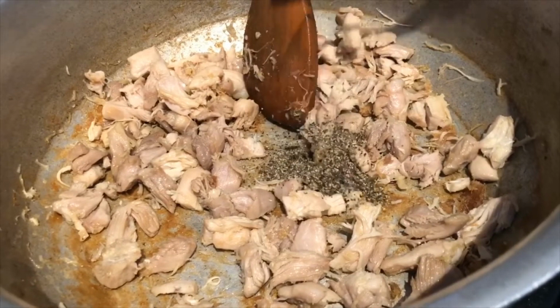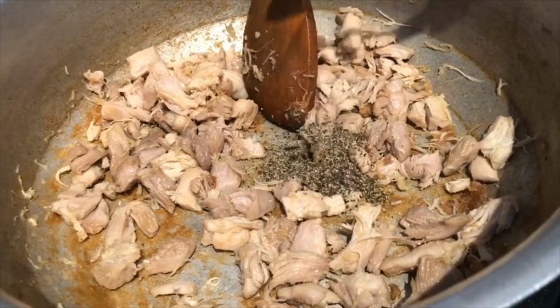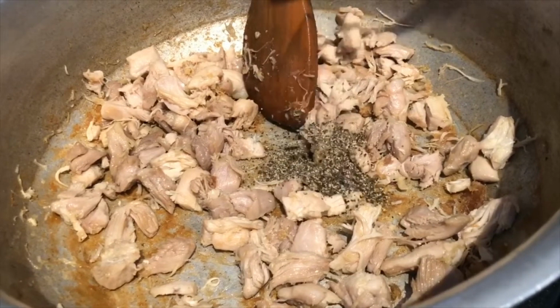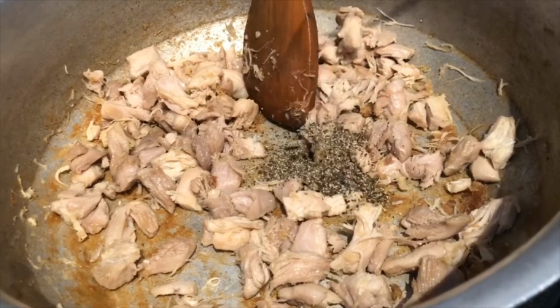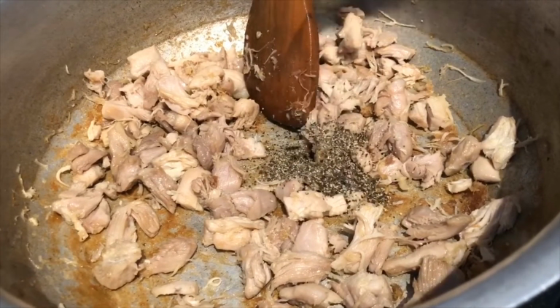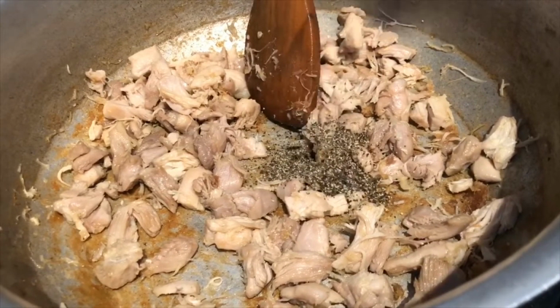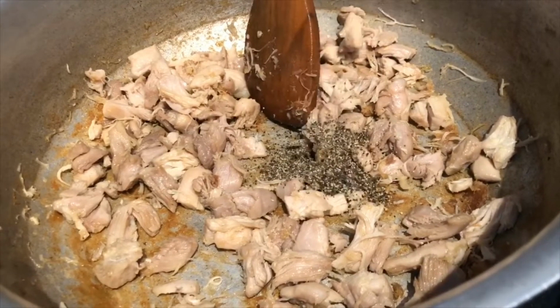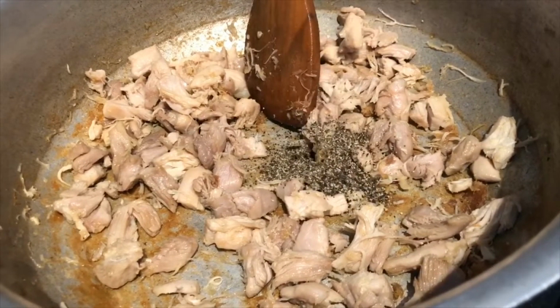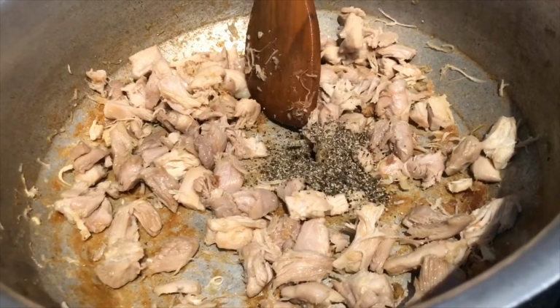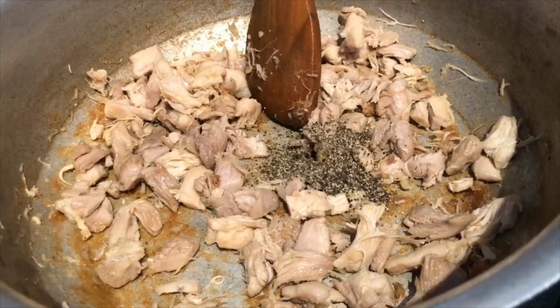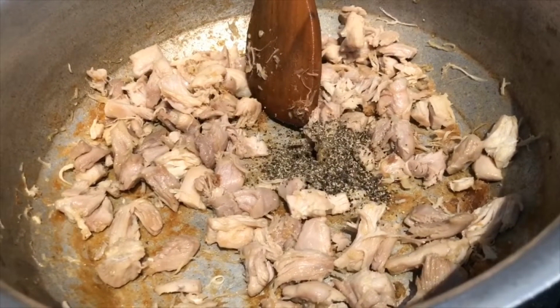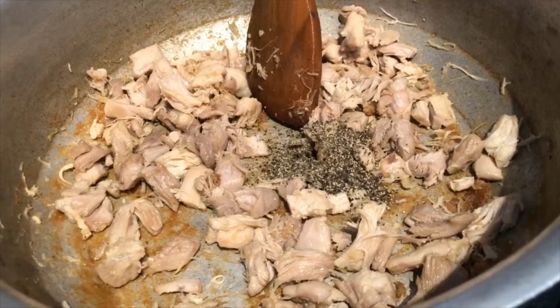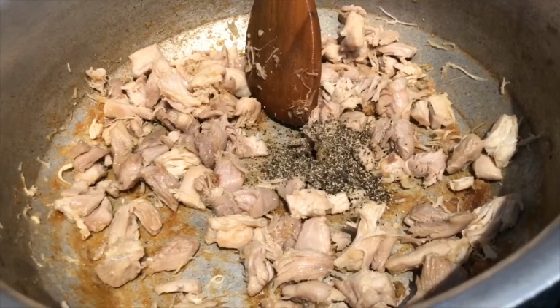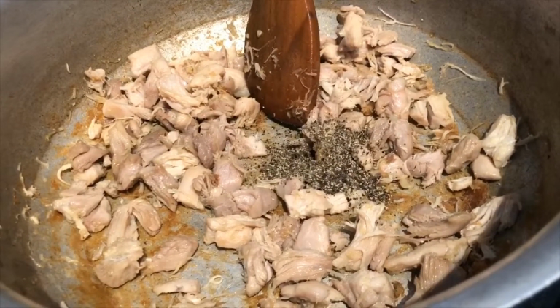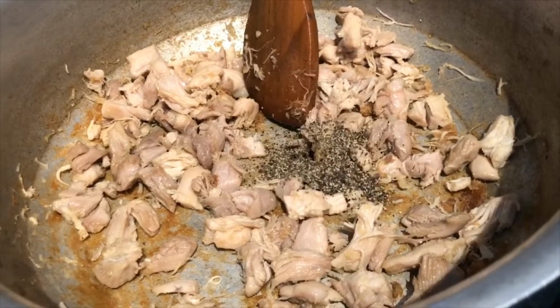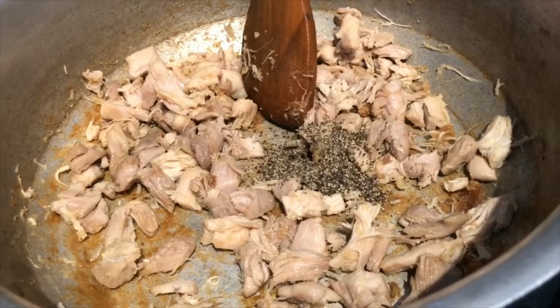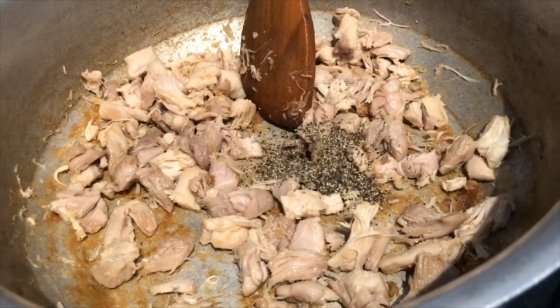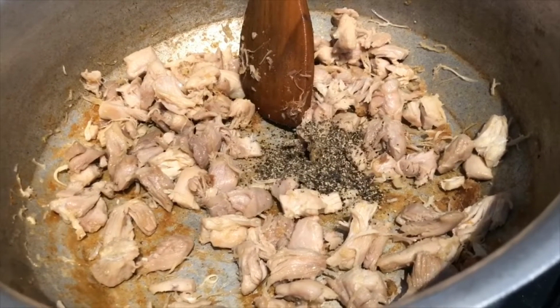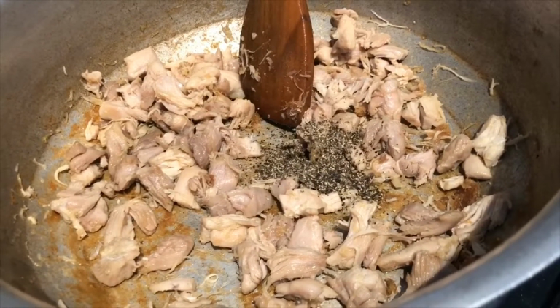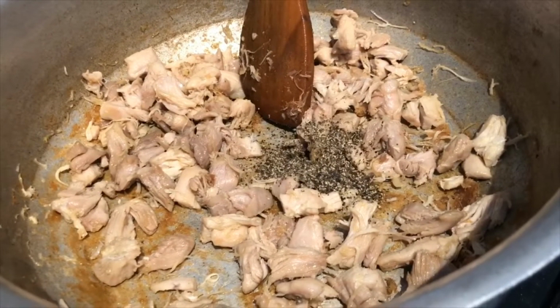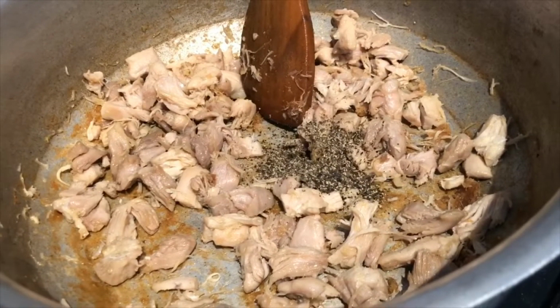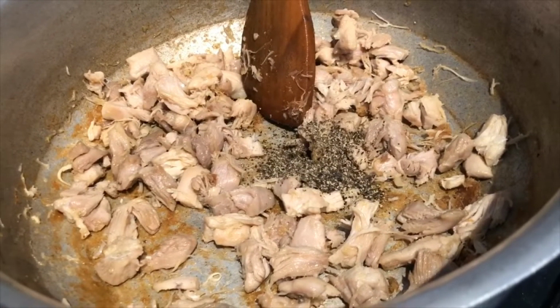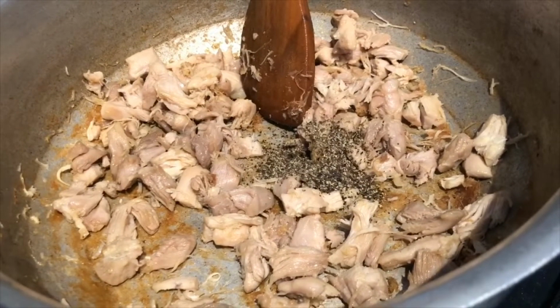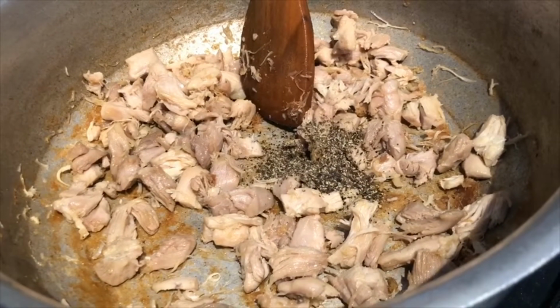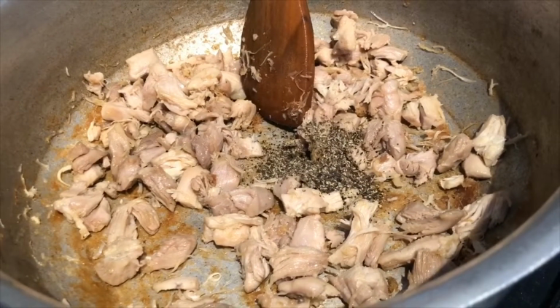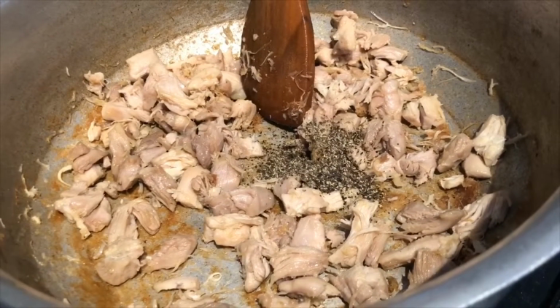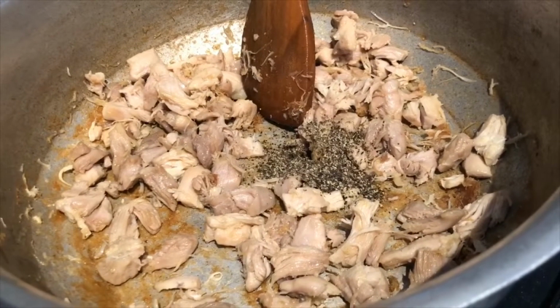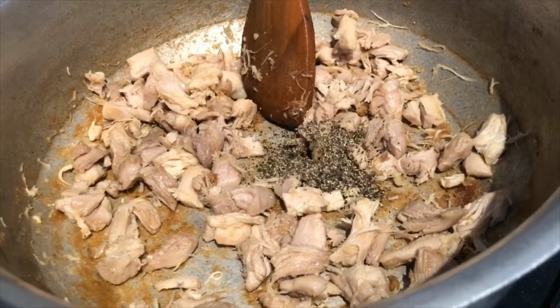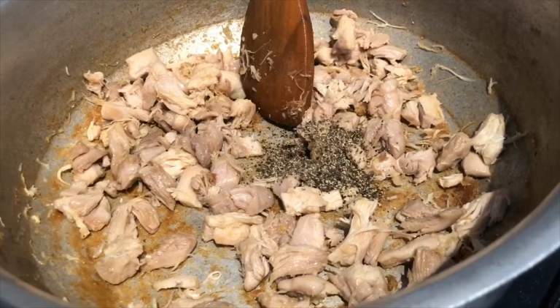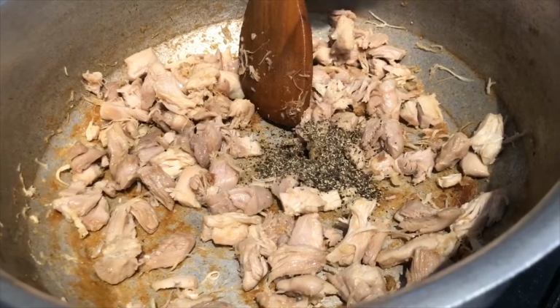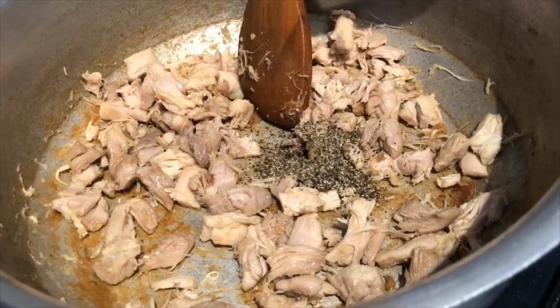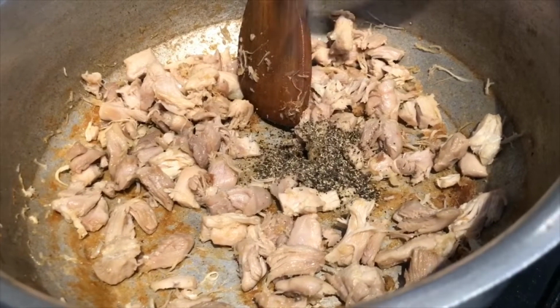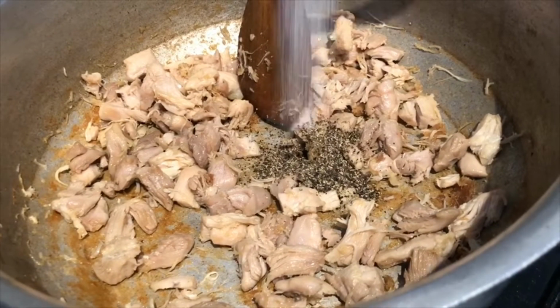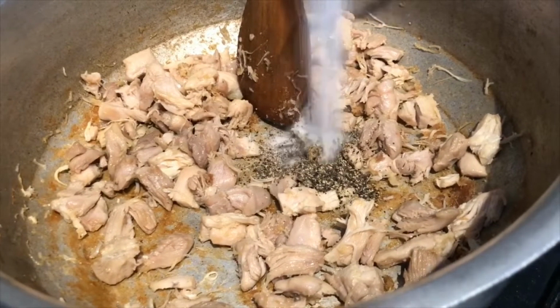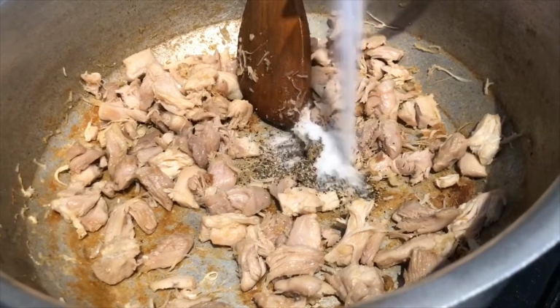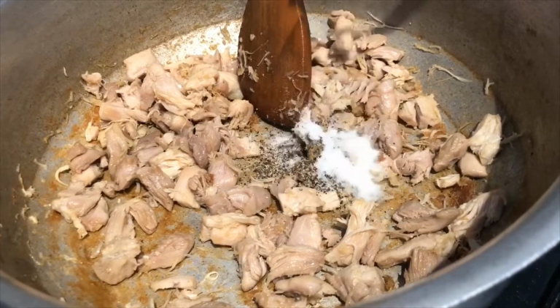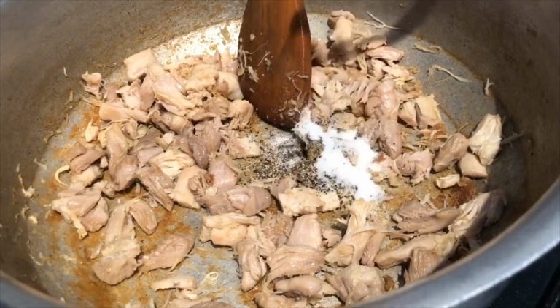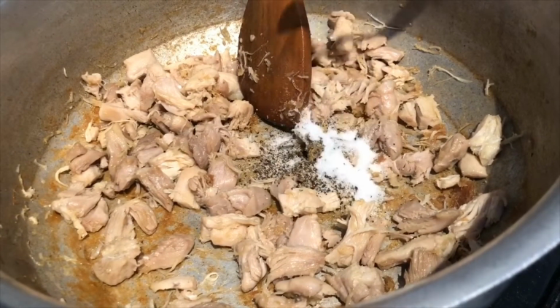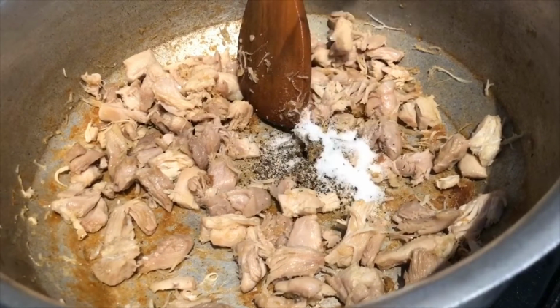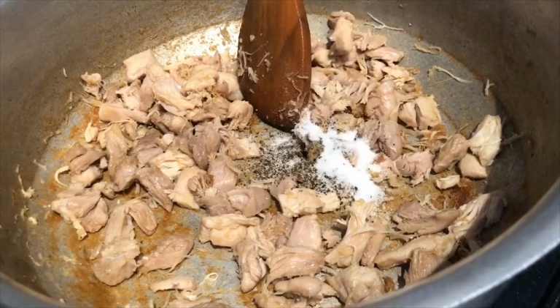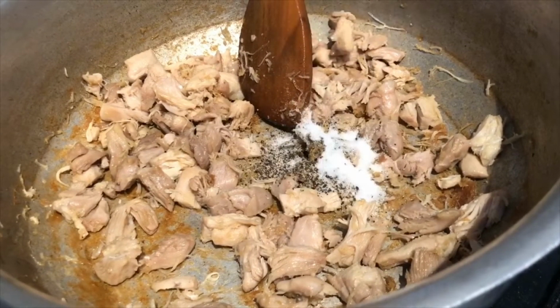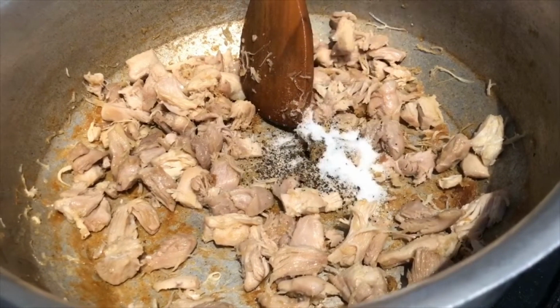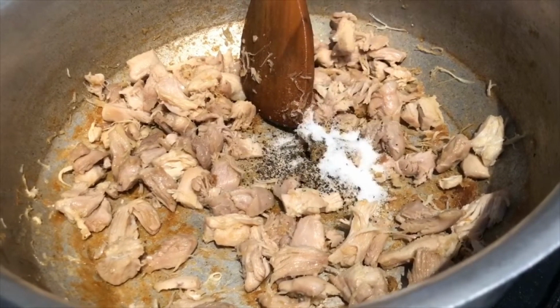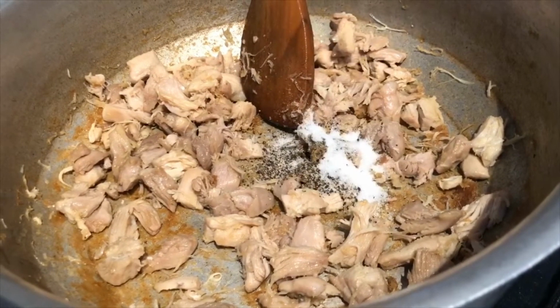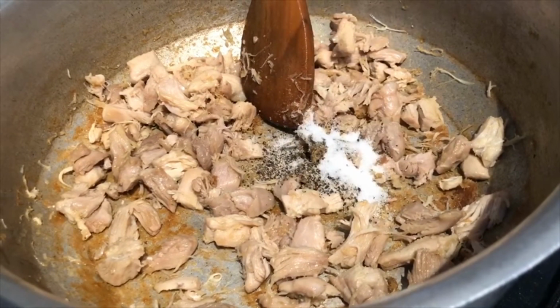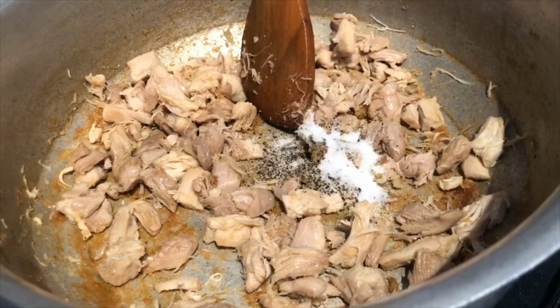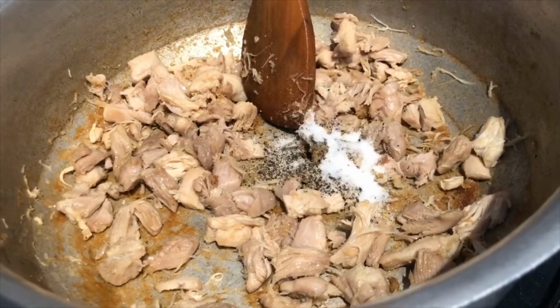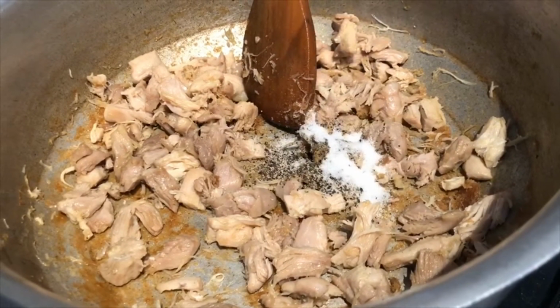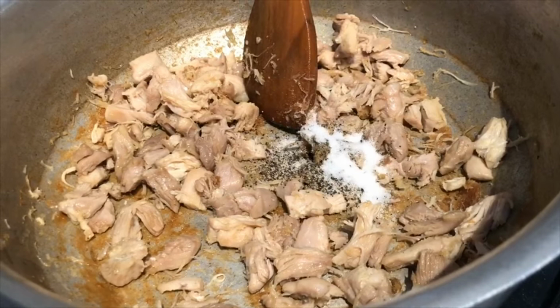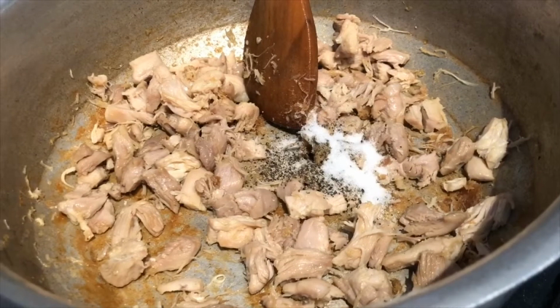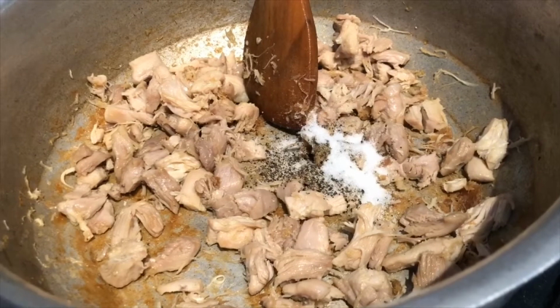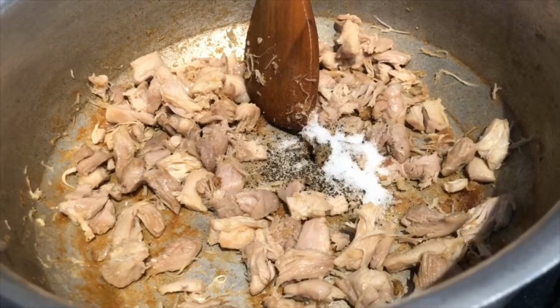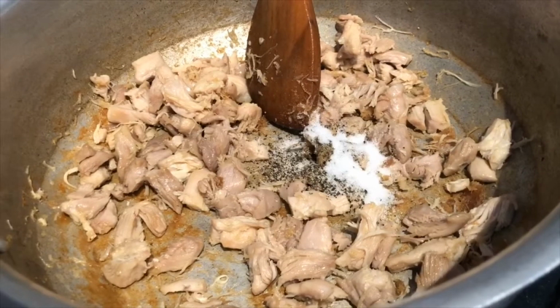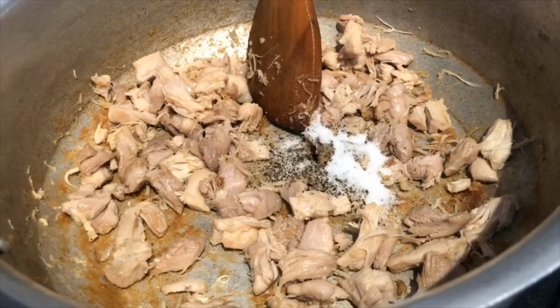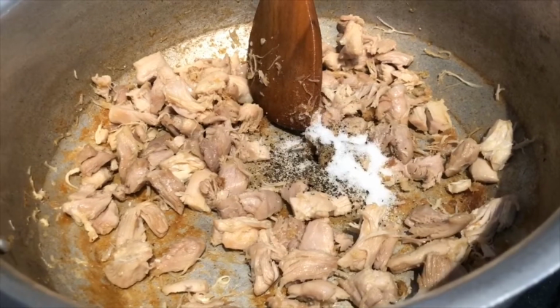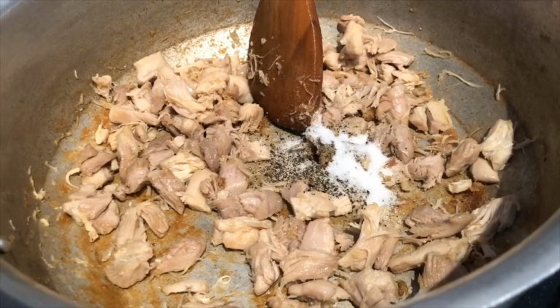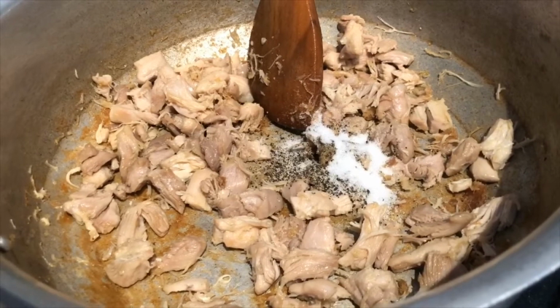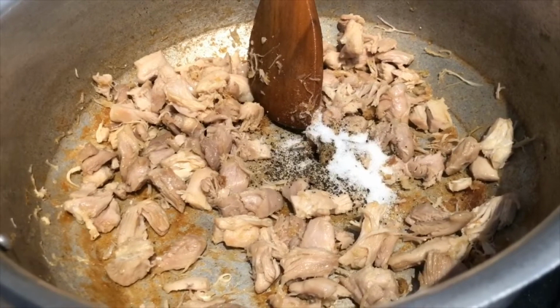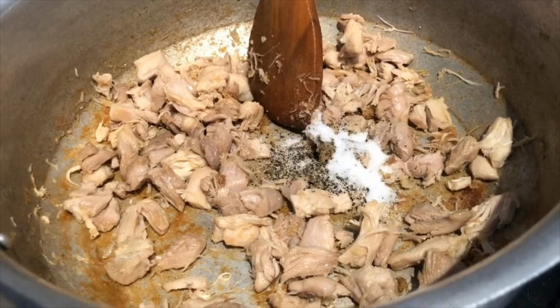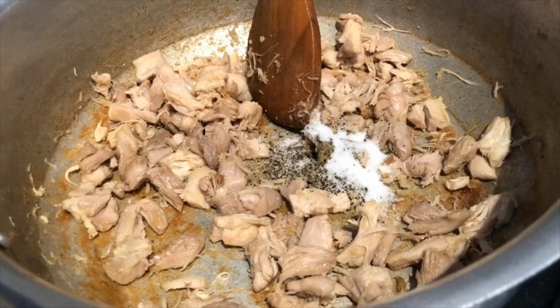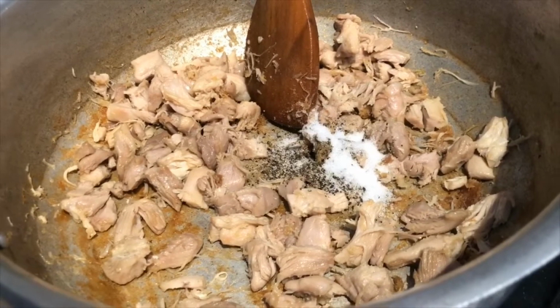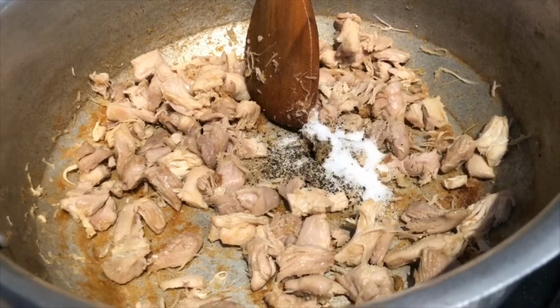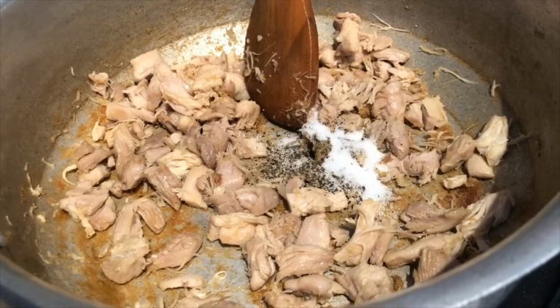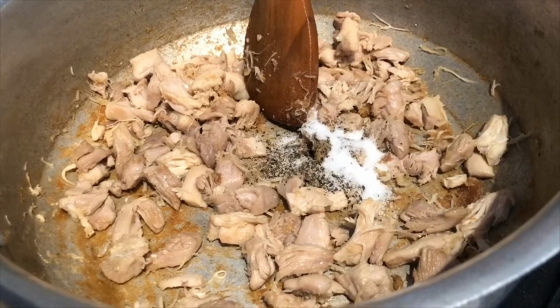Add one teaspoon of ground black pepper, half a teaspoon of salt, and the chopped onions.